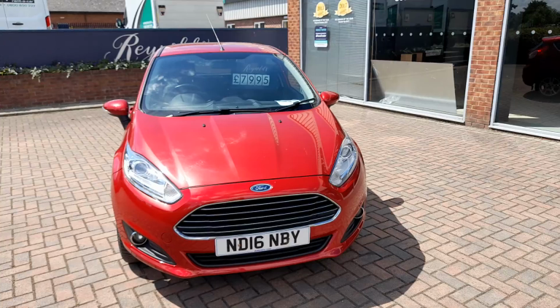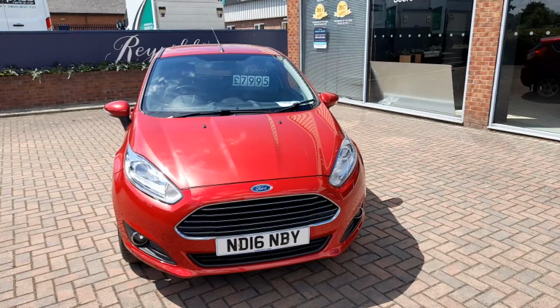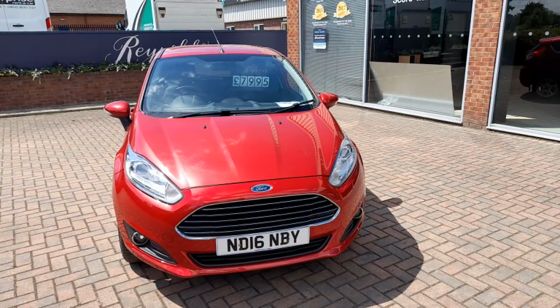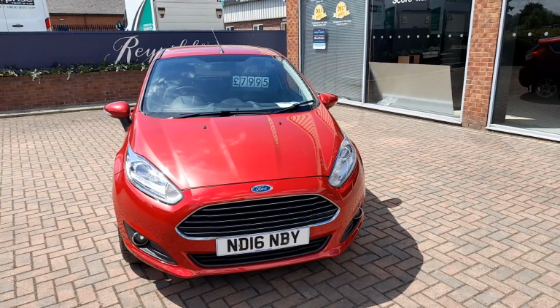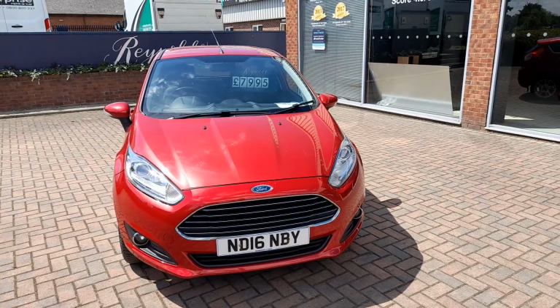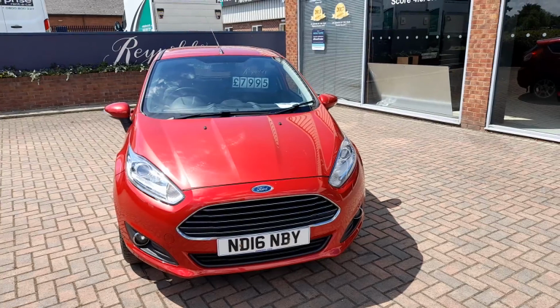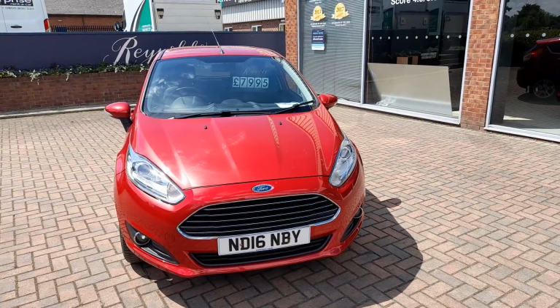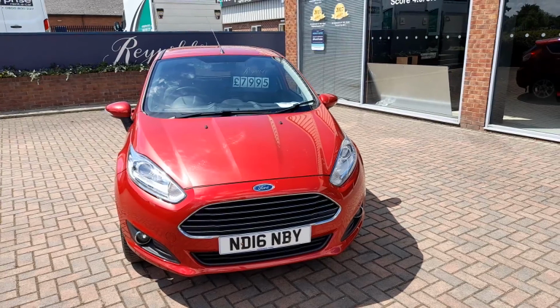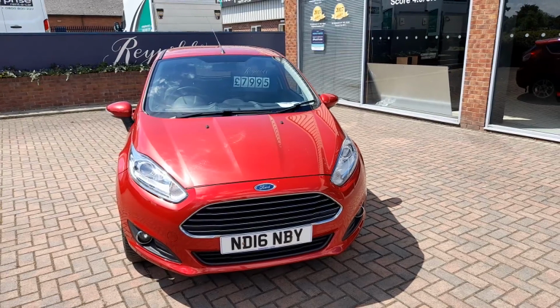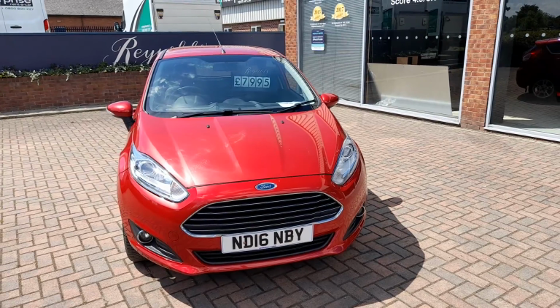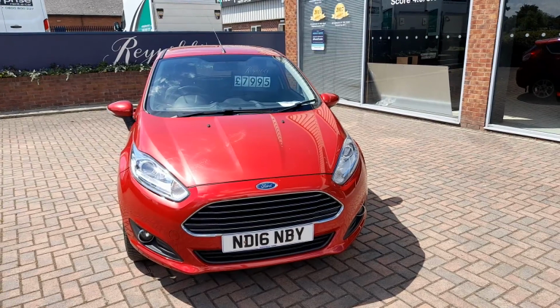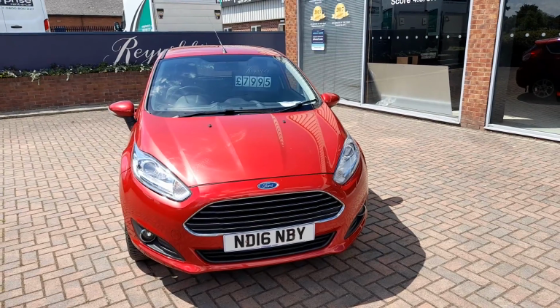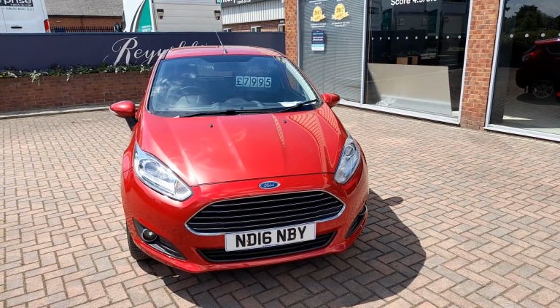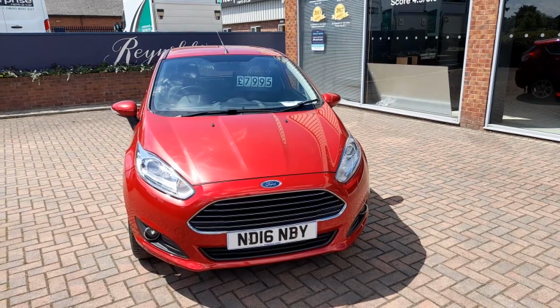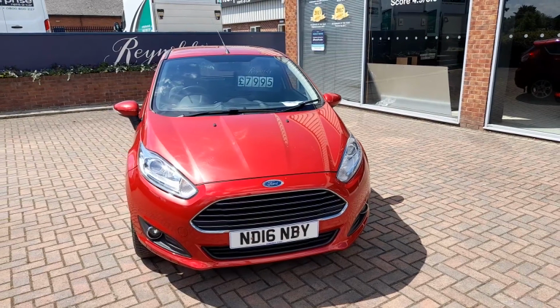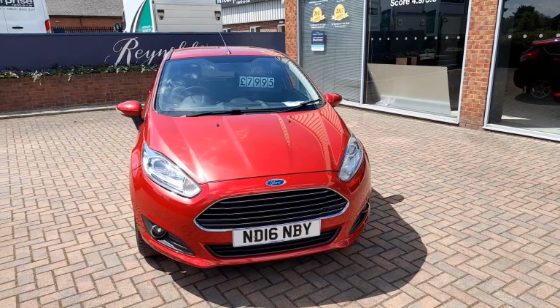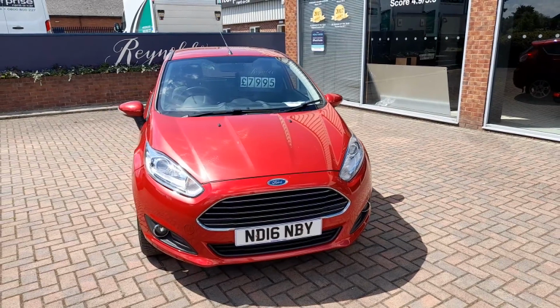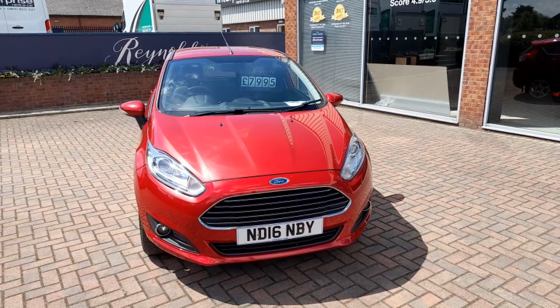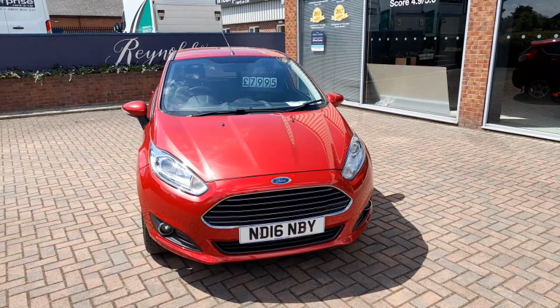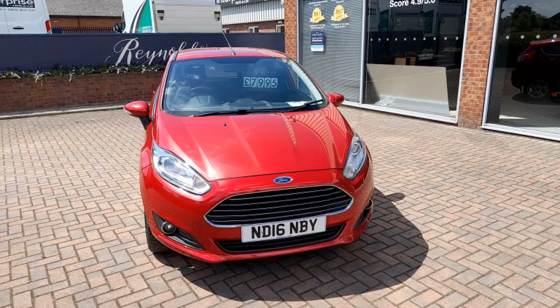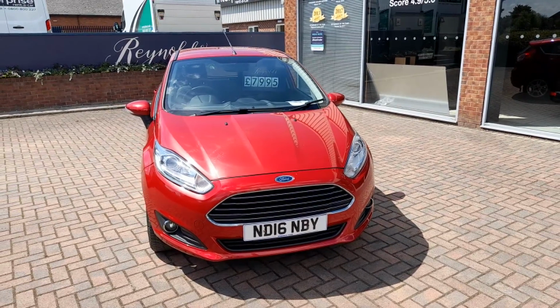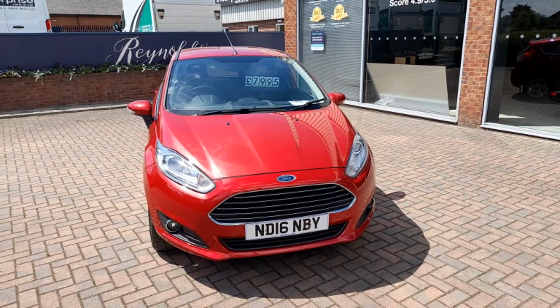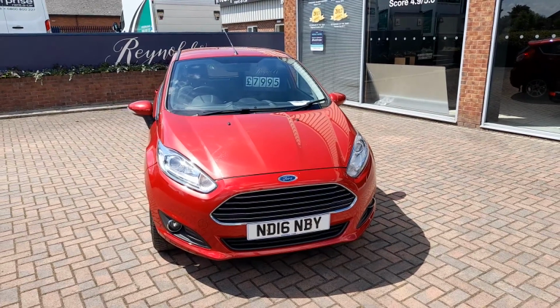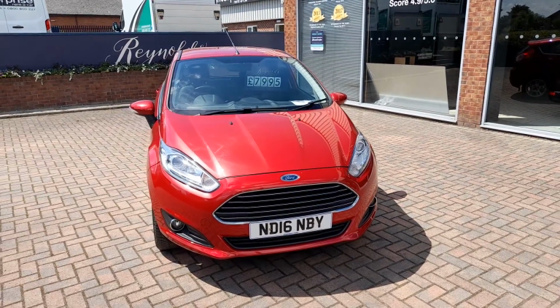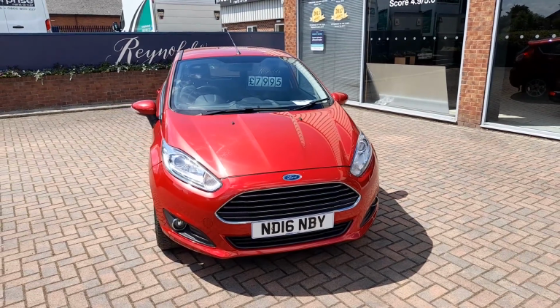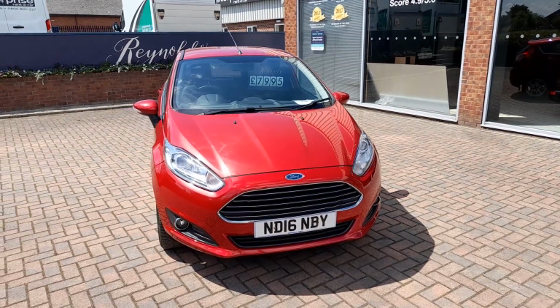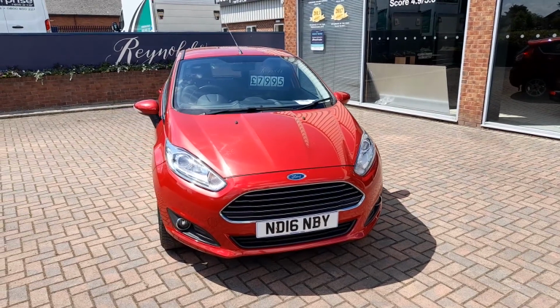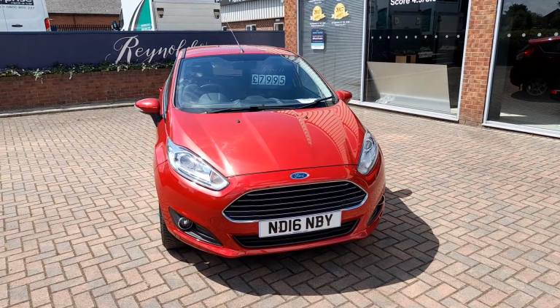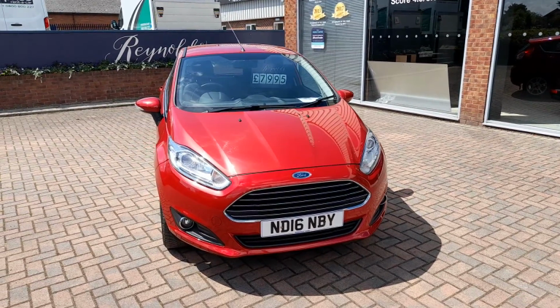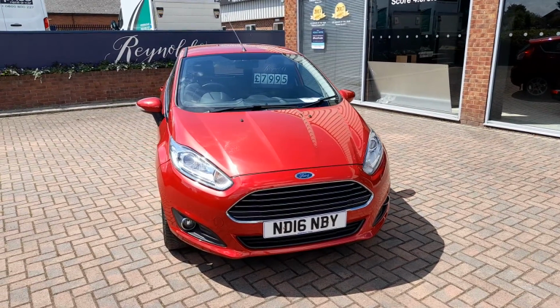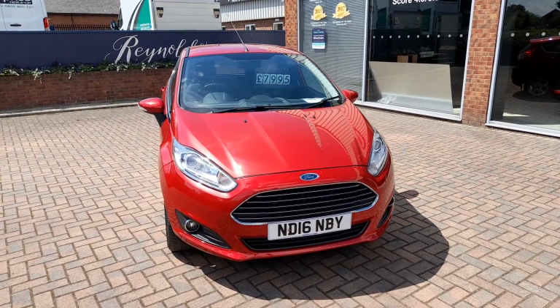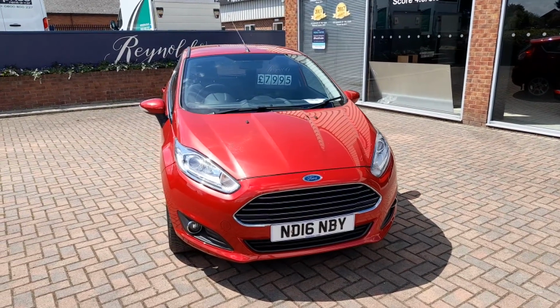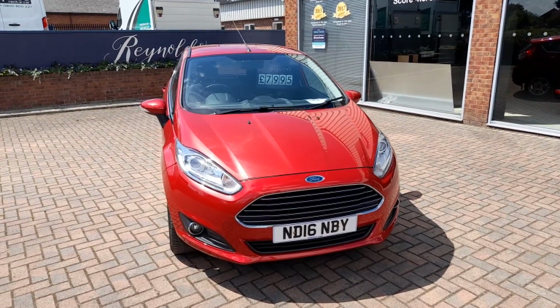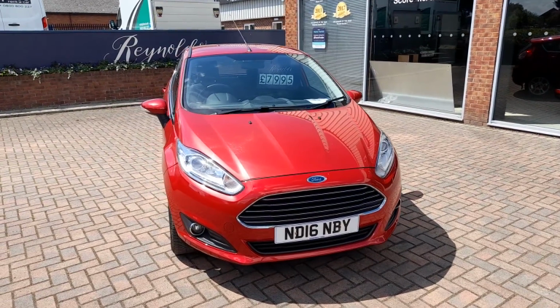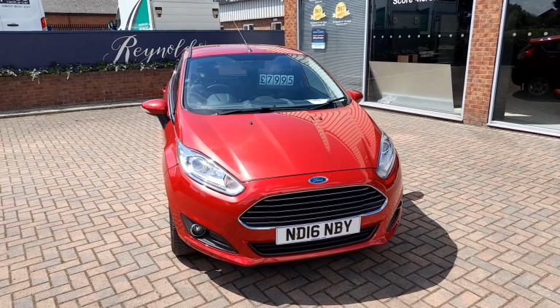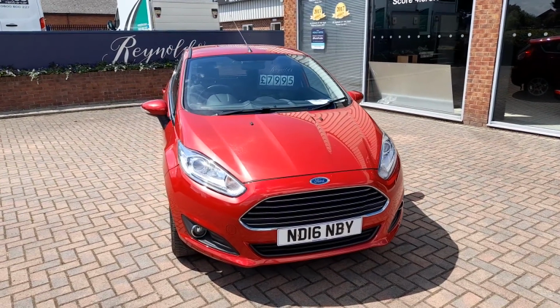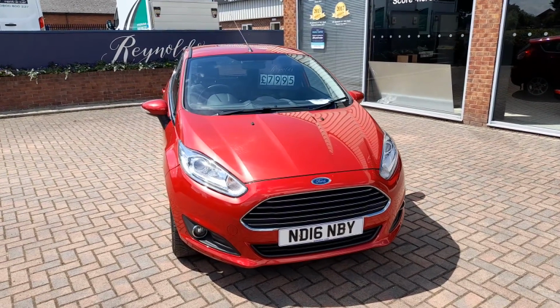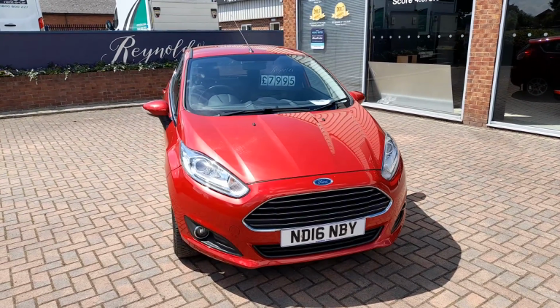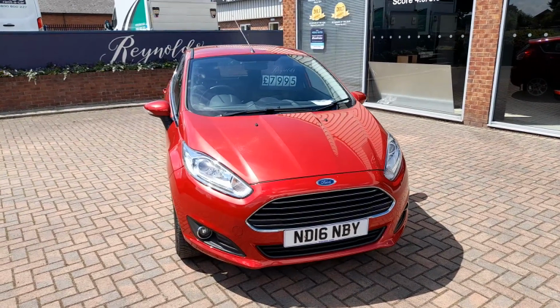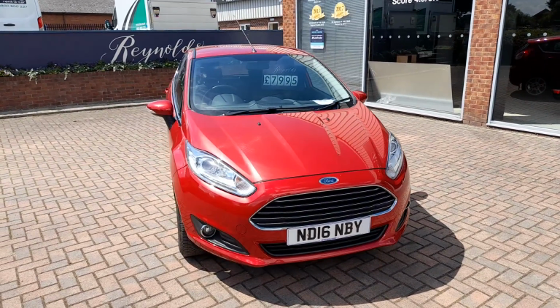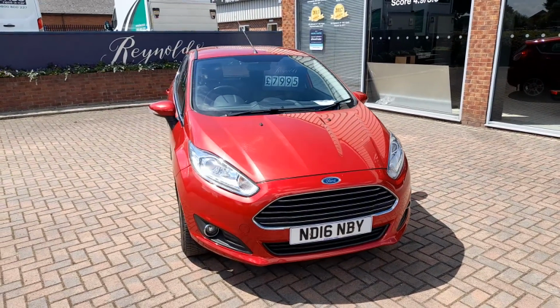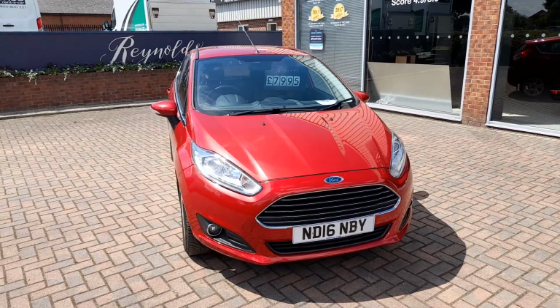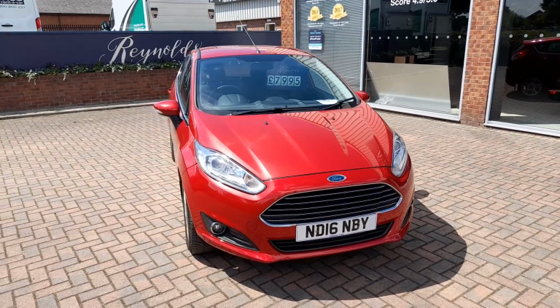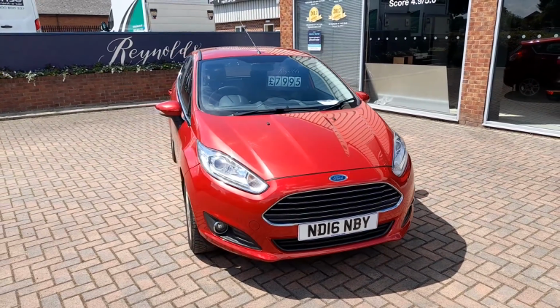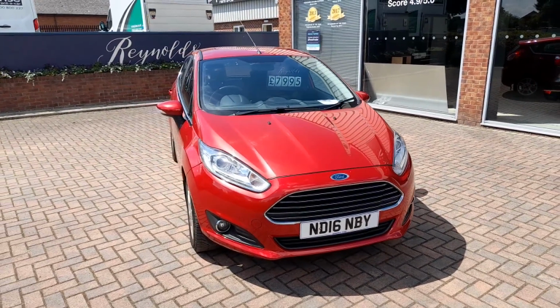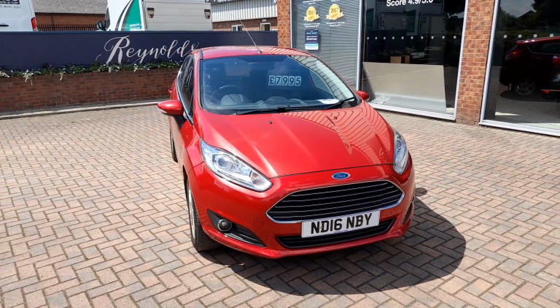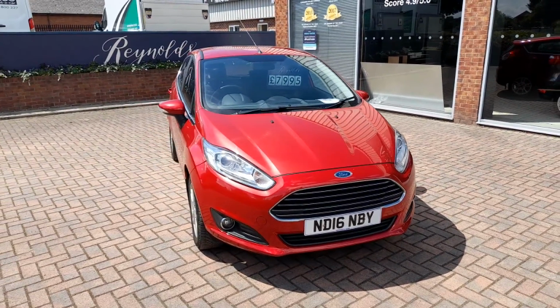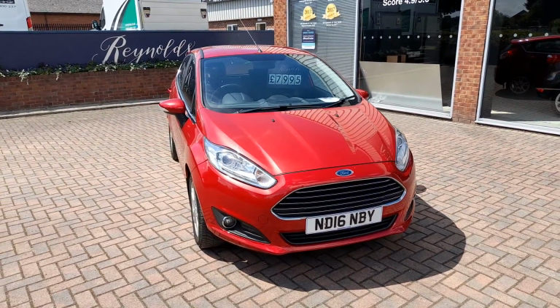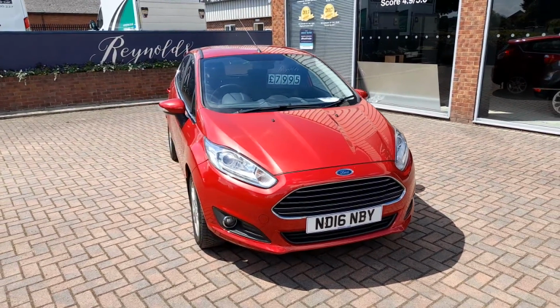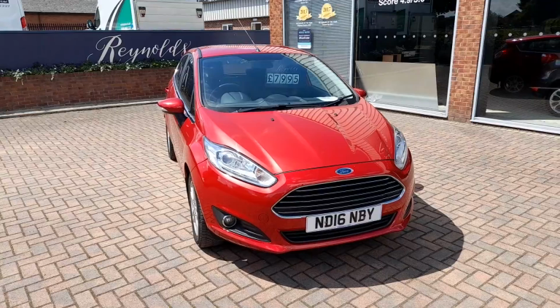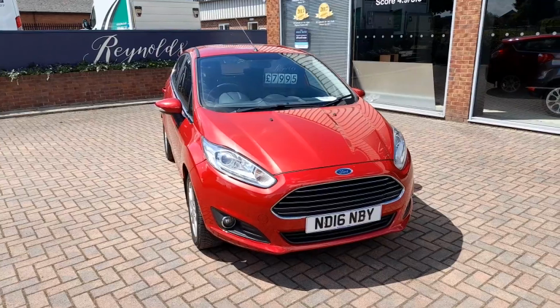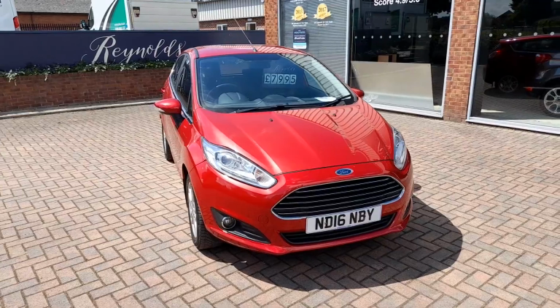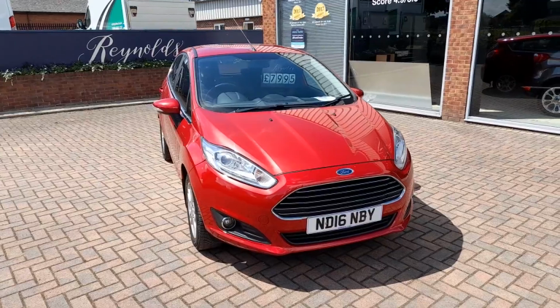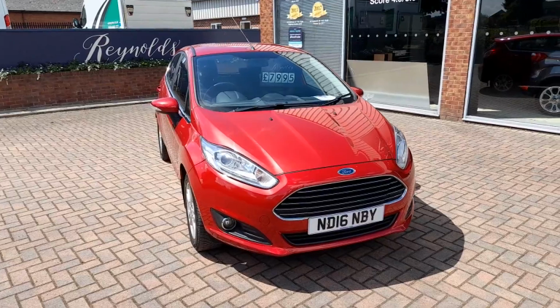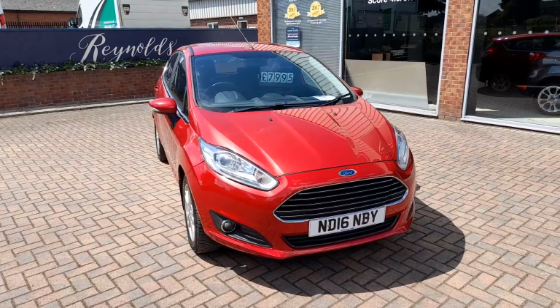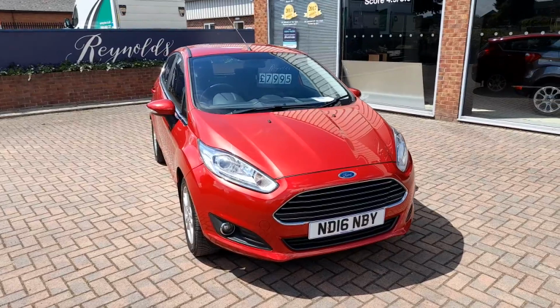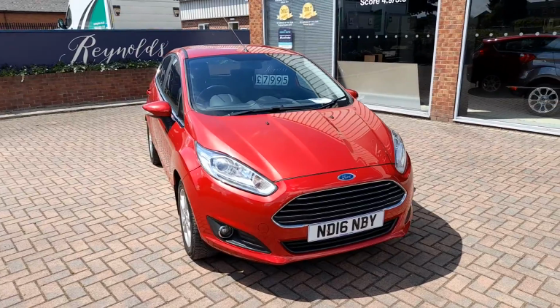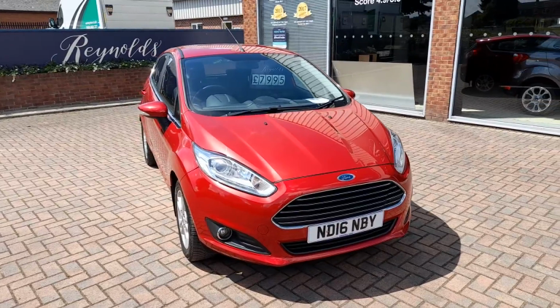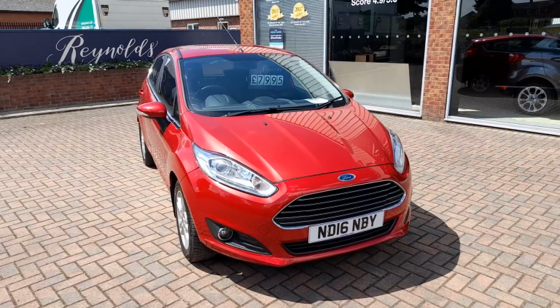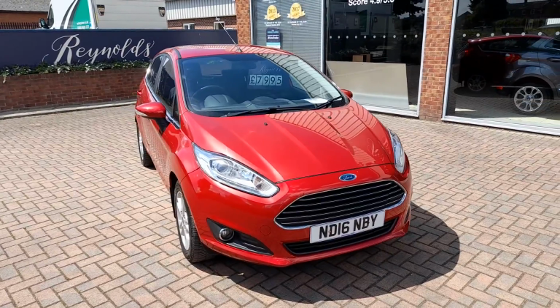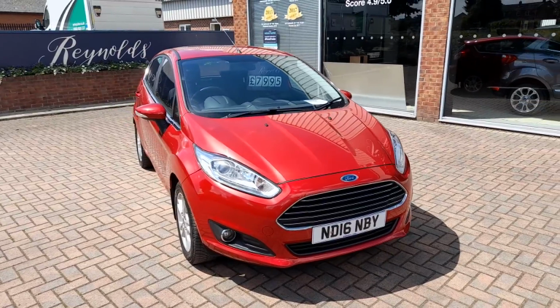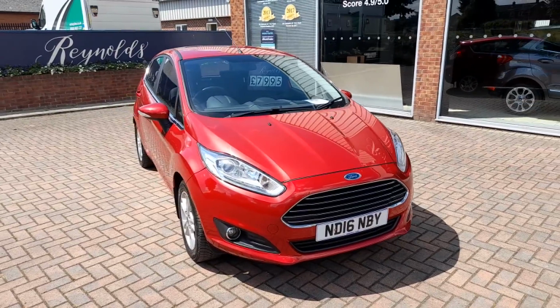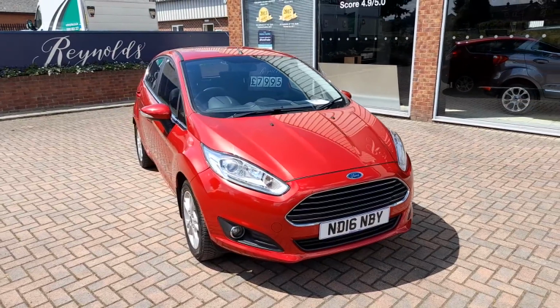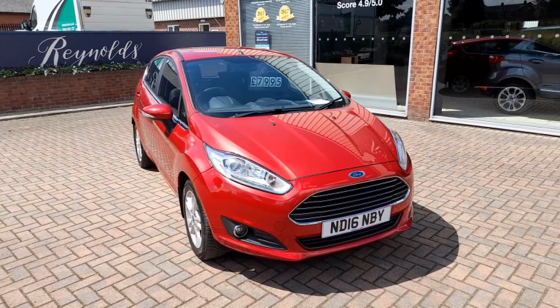Good afternoon, welcome to Reynolds. Here we have a 2016 Ford Fiesta 1.0 EcoBoost. This is the Zetec model.